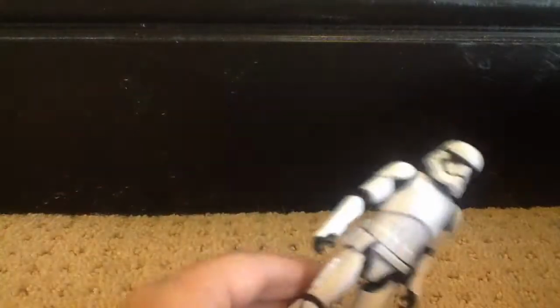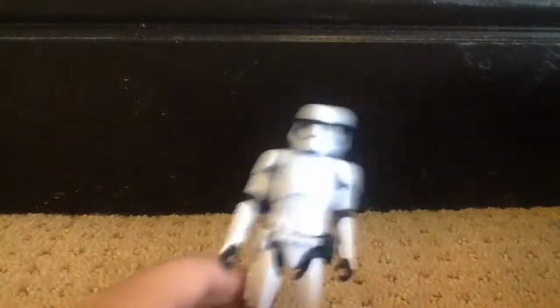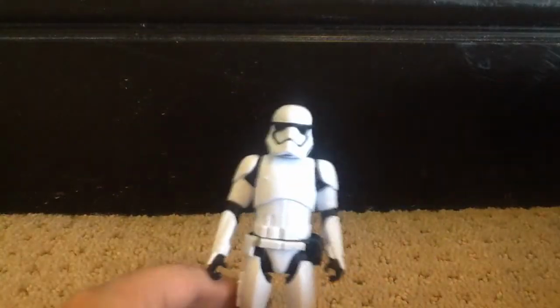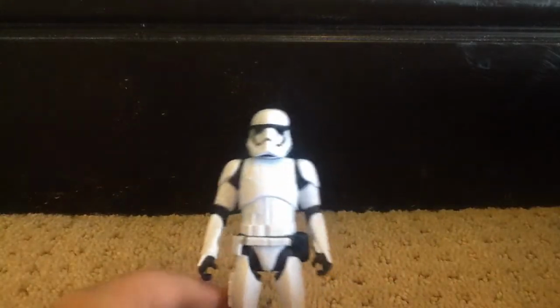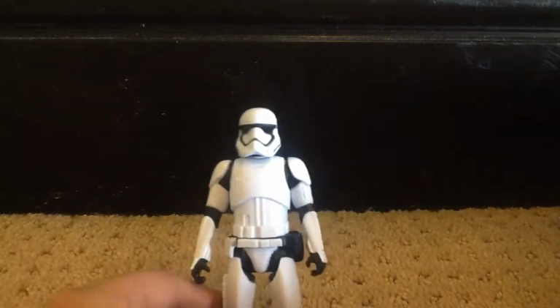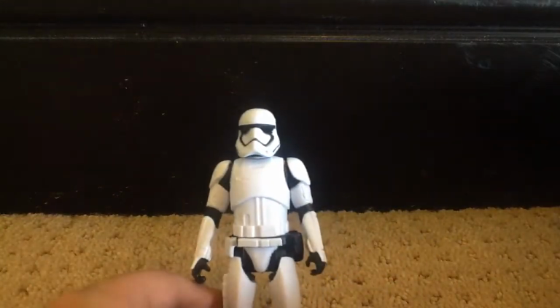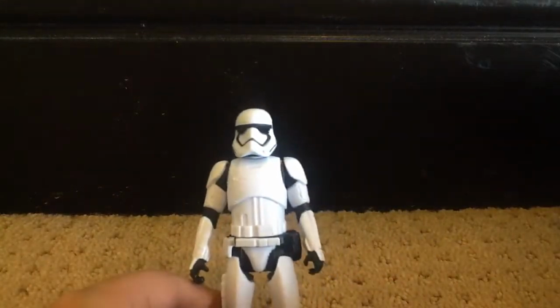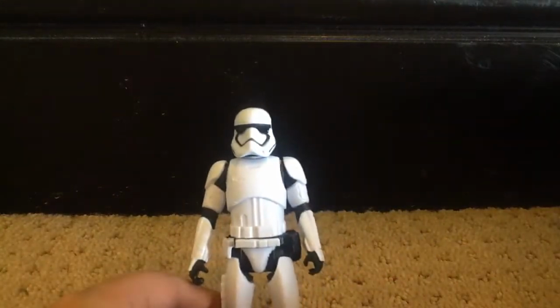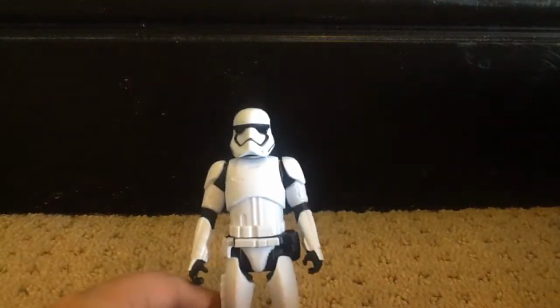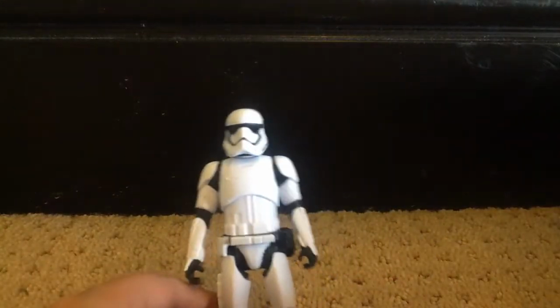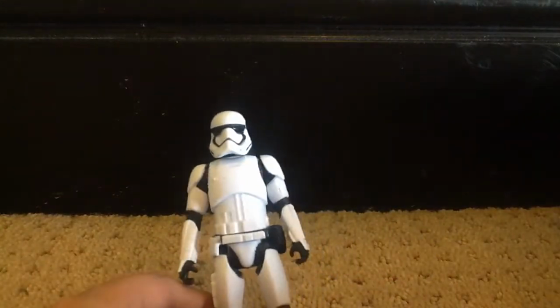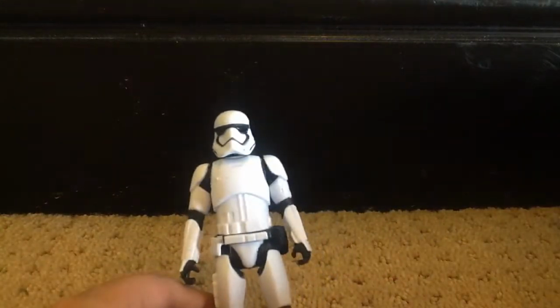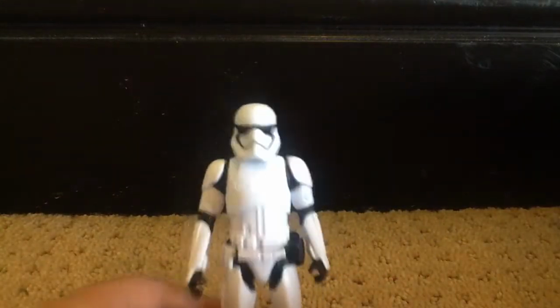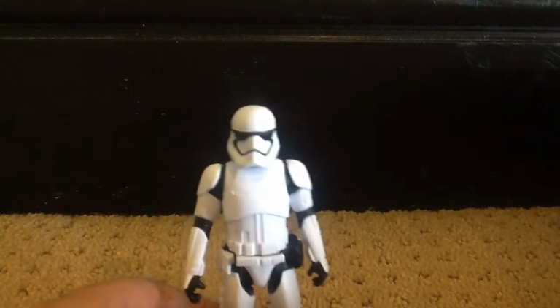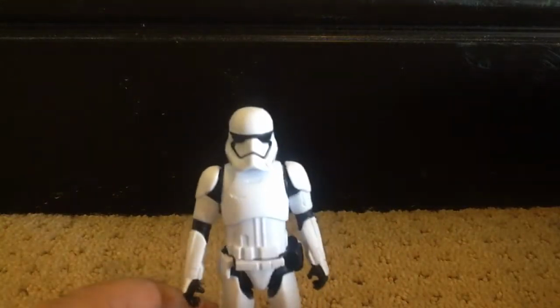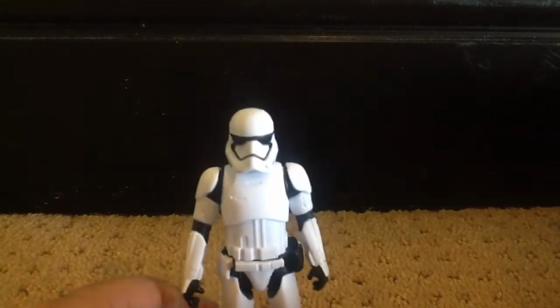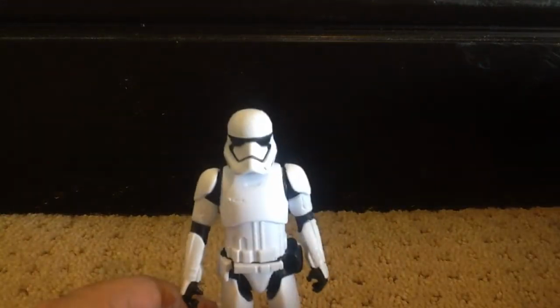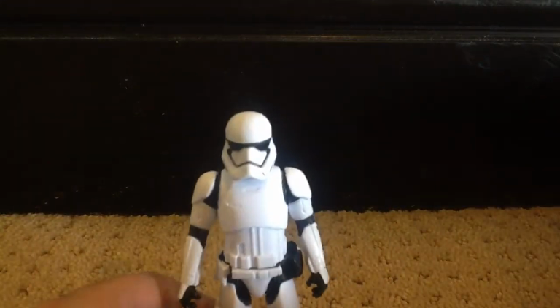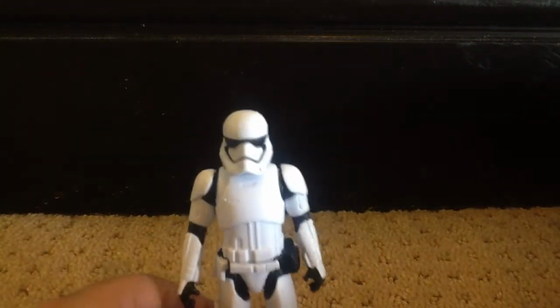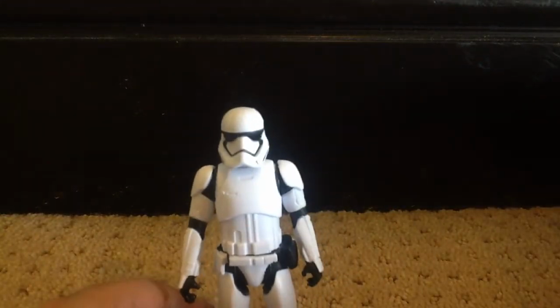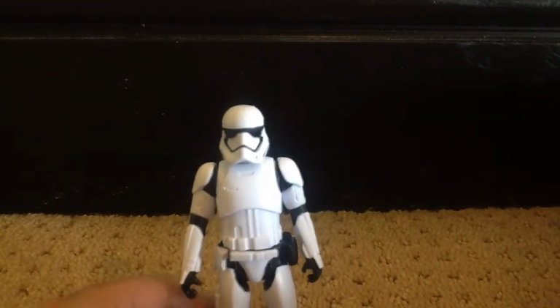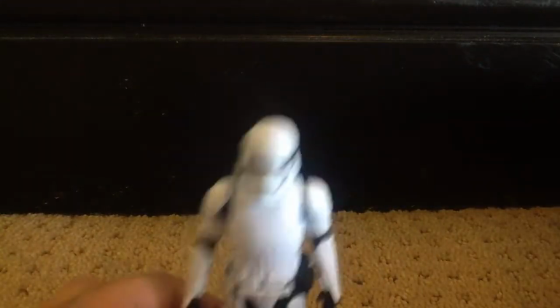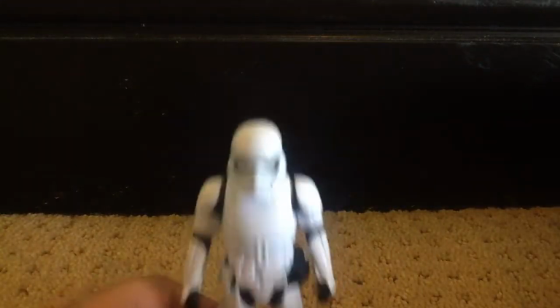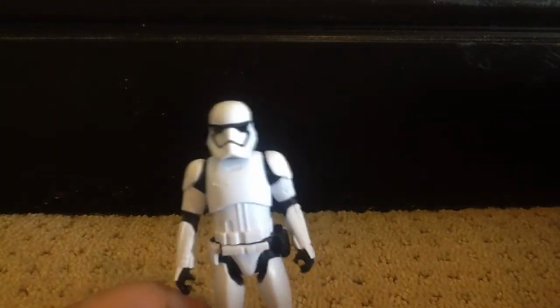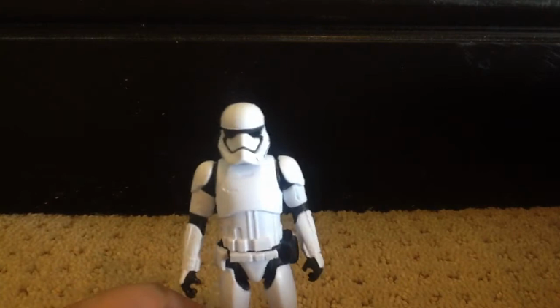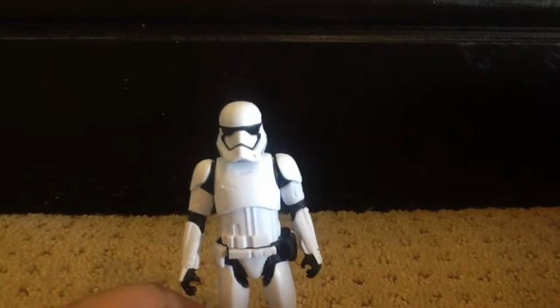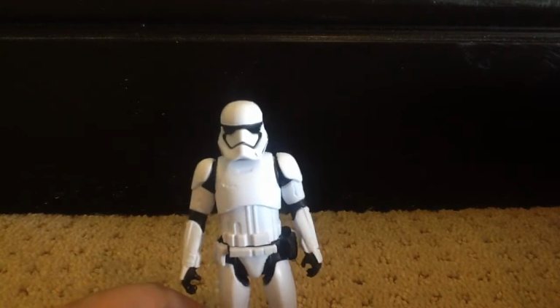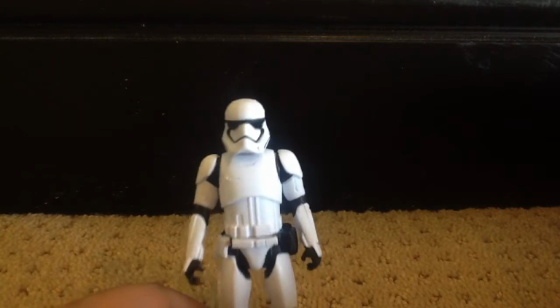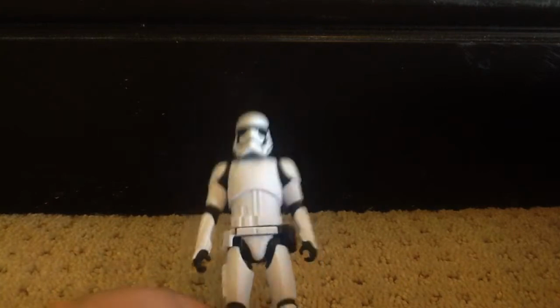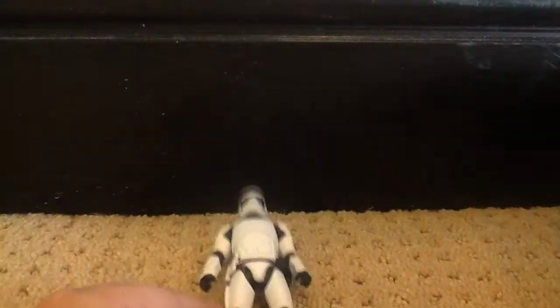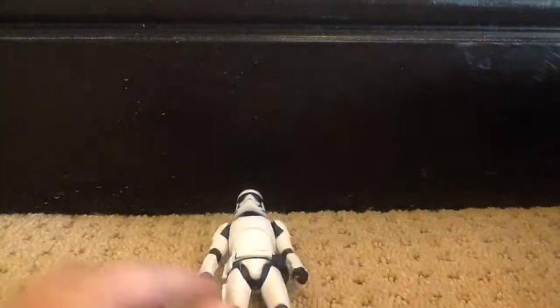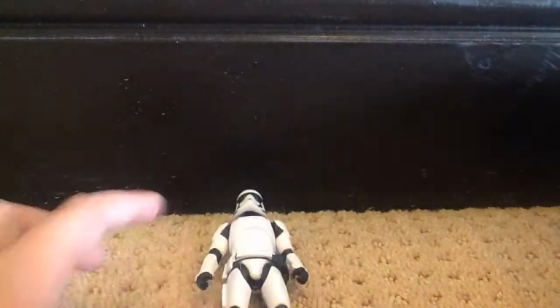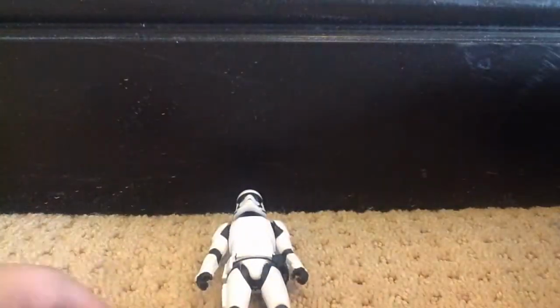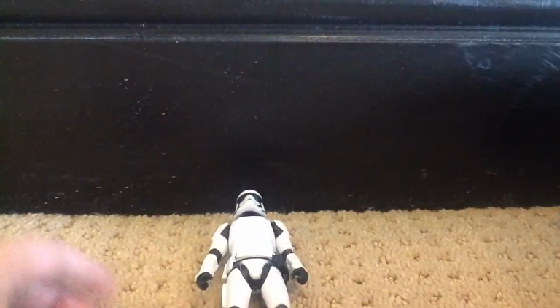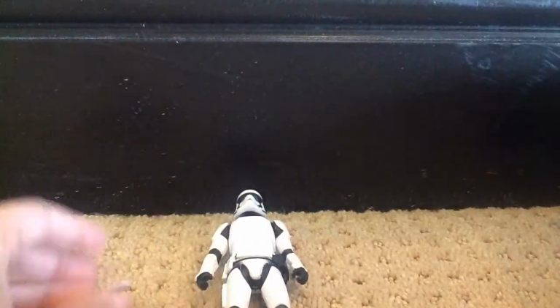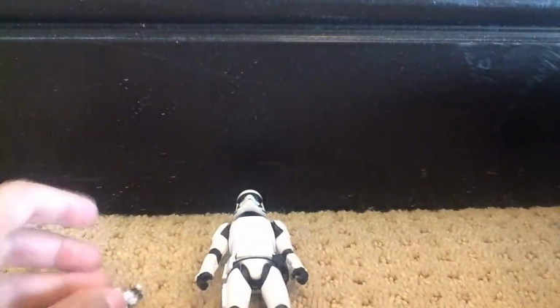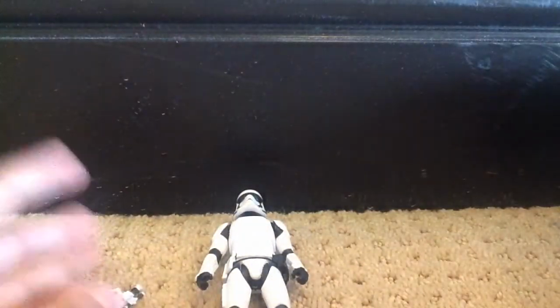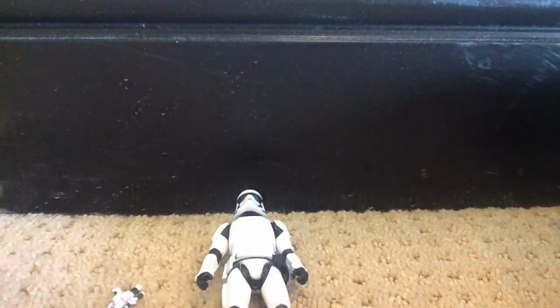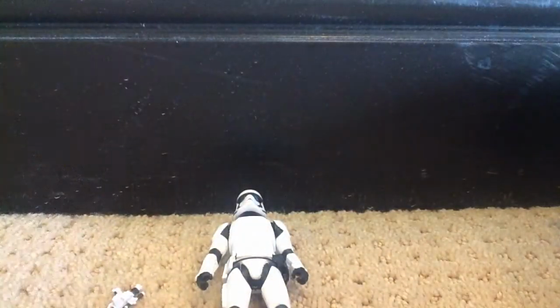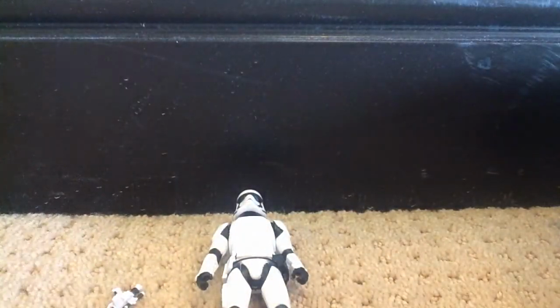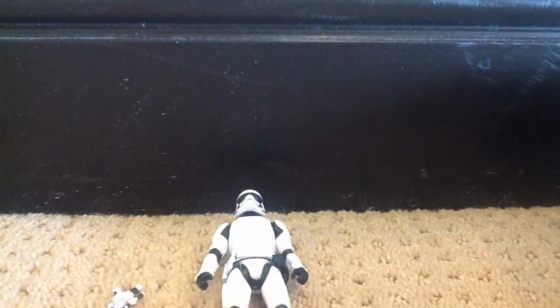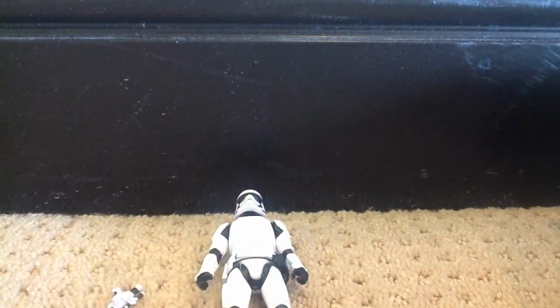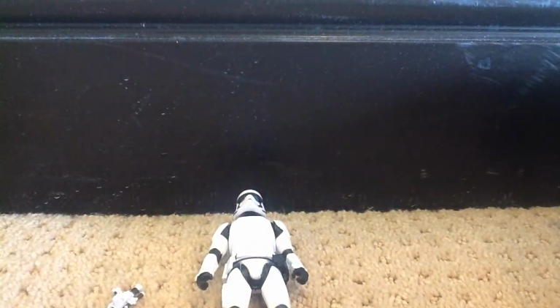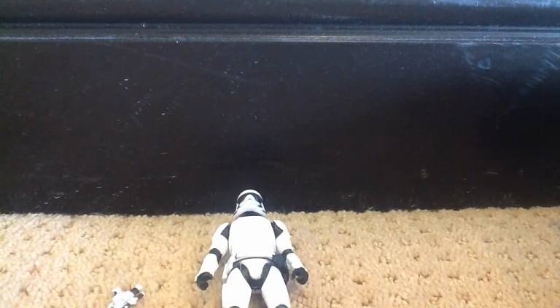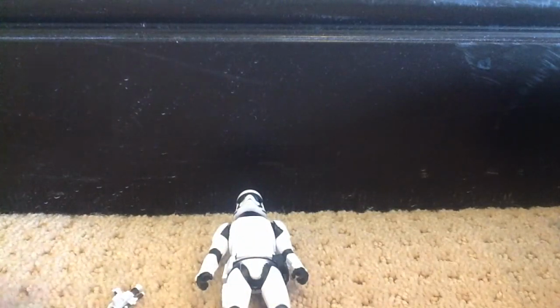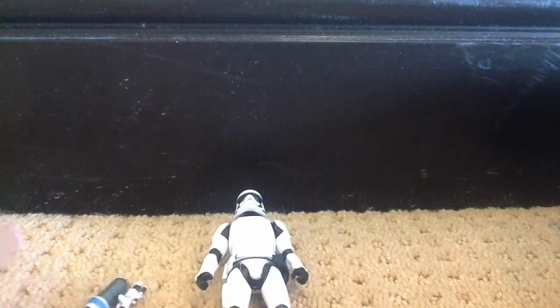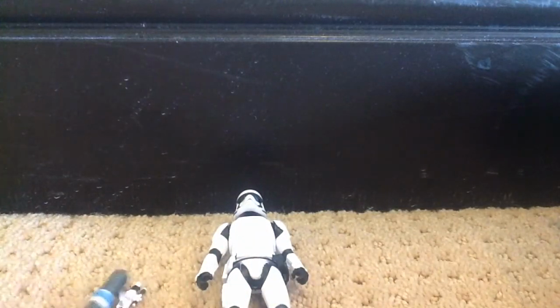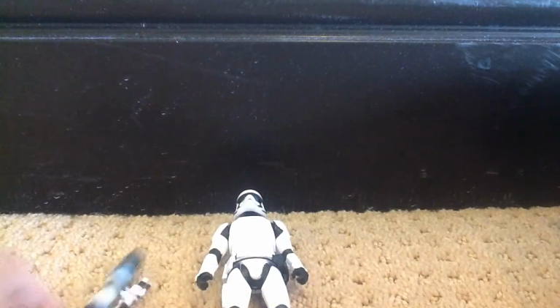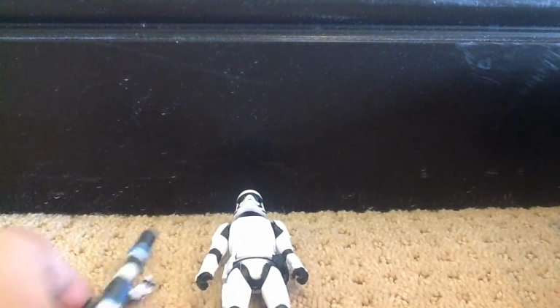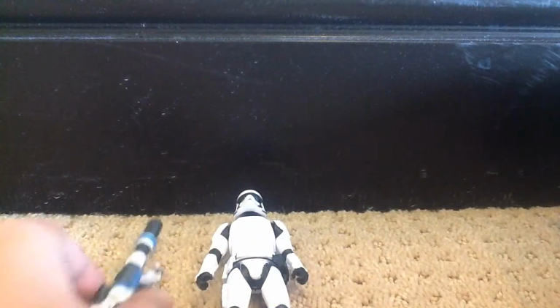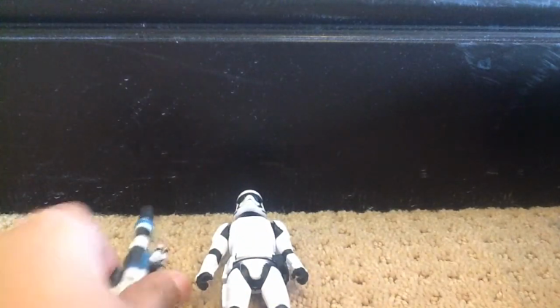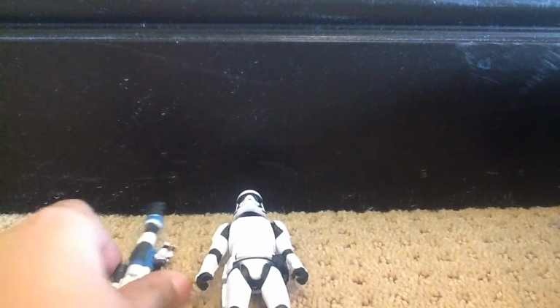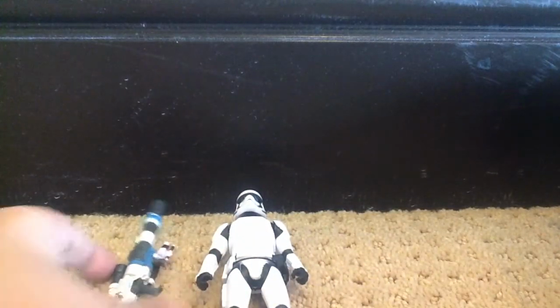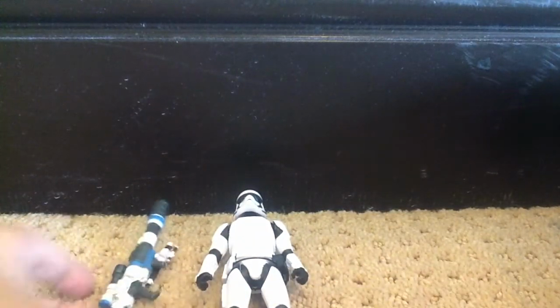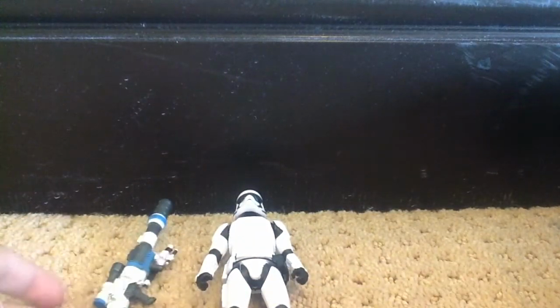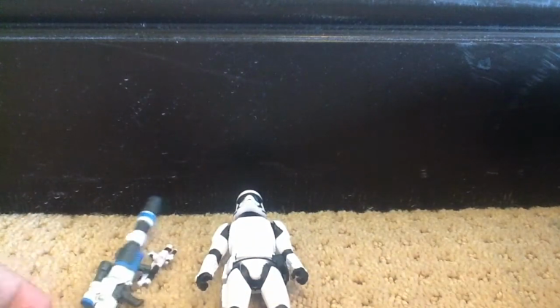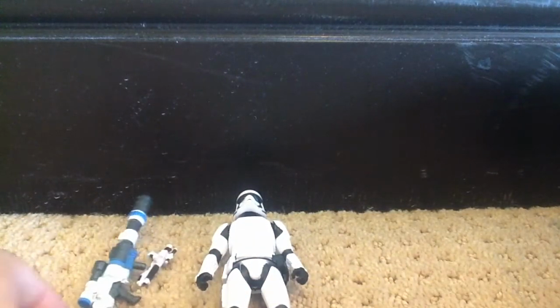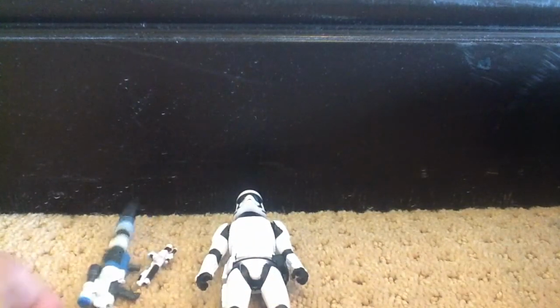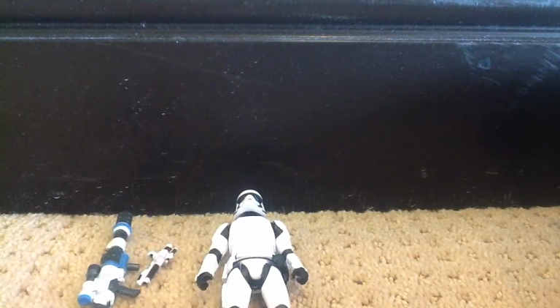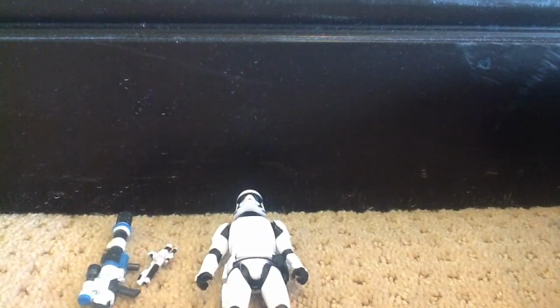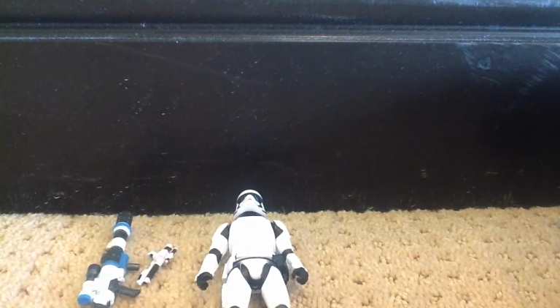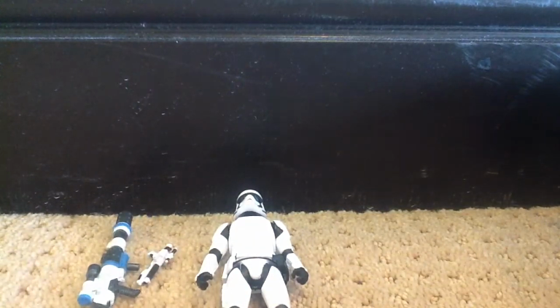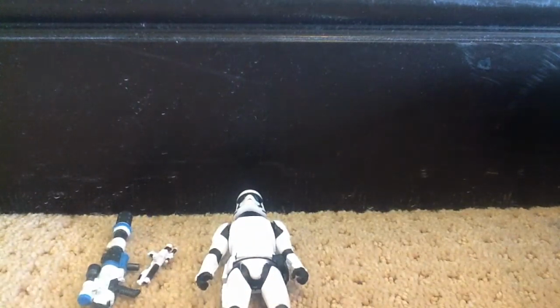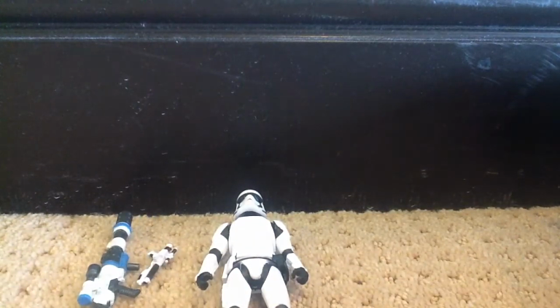I really want the Captain Phasma, though. That looks really cool — I know a lot of people want it. Mine is really expensive, though.